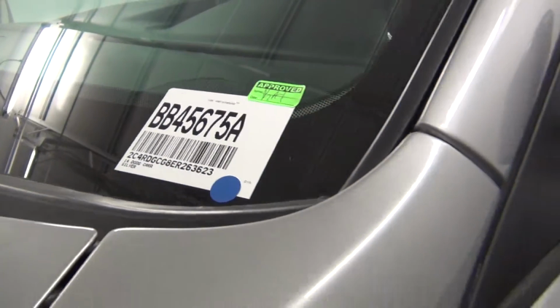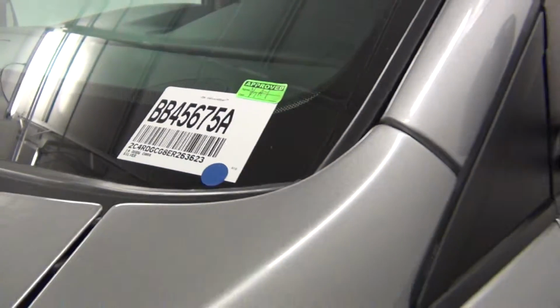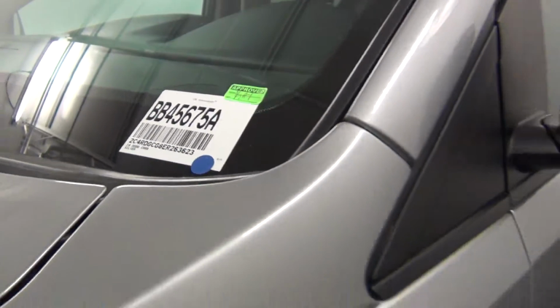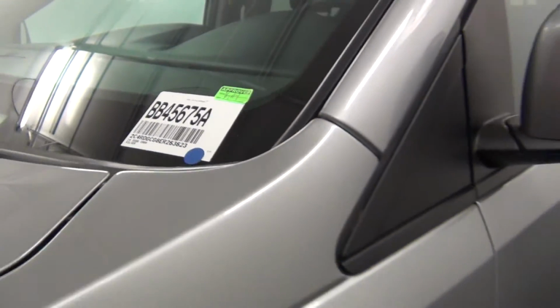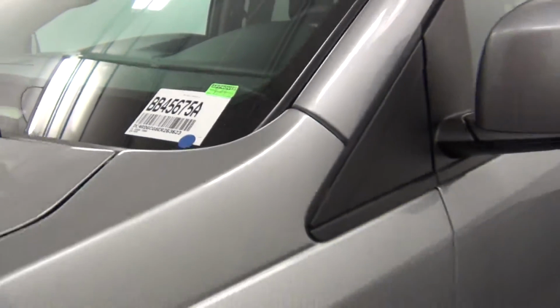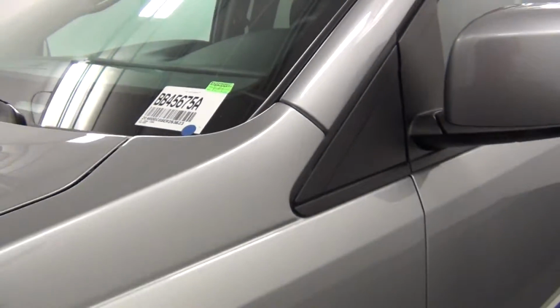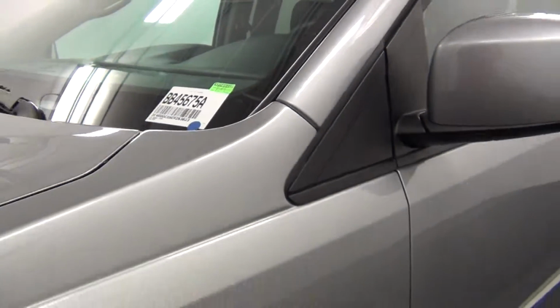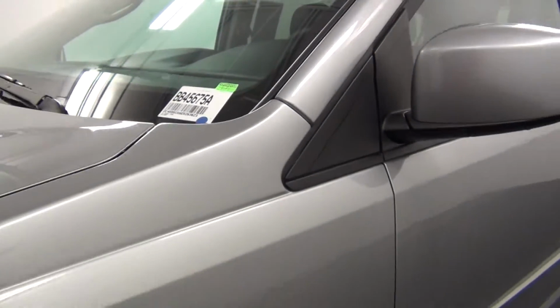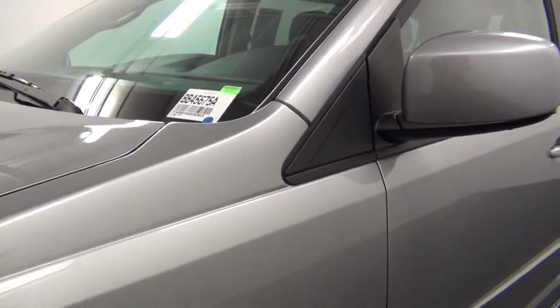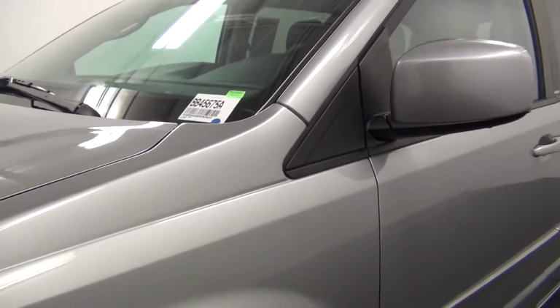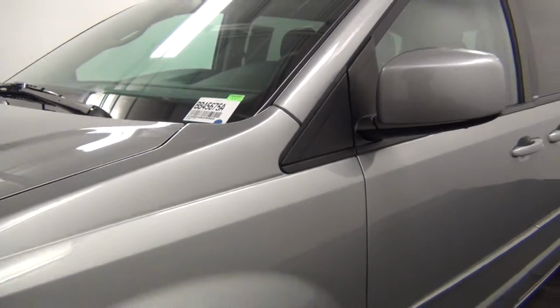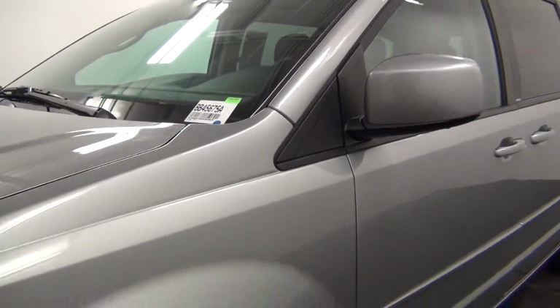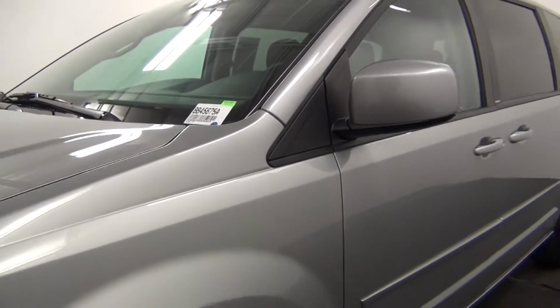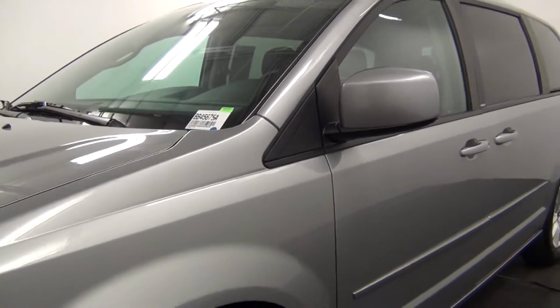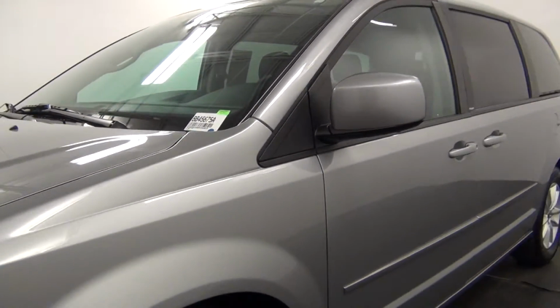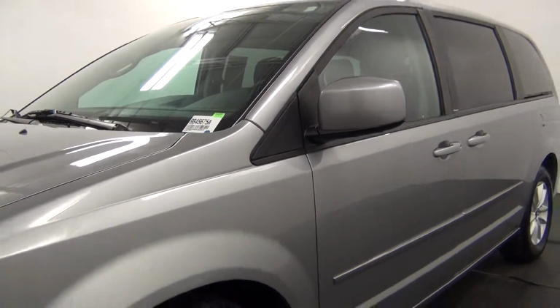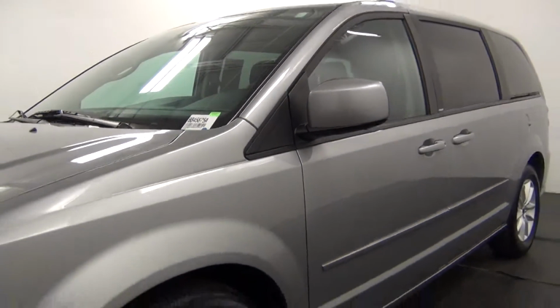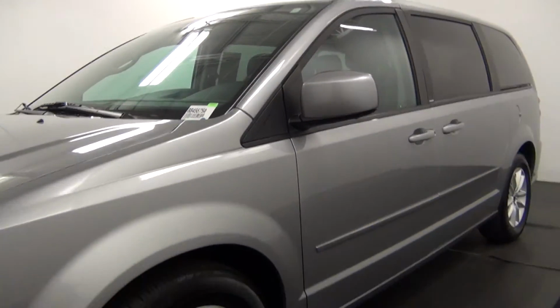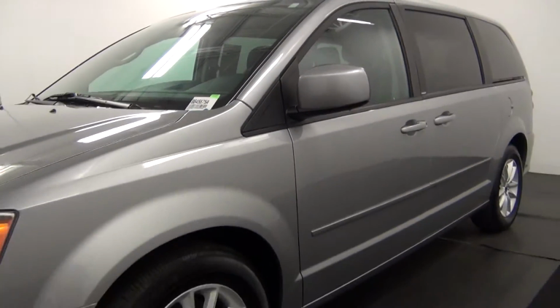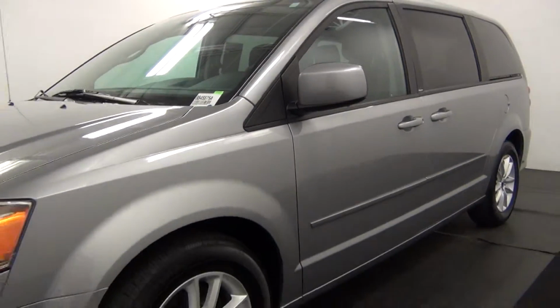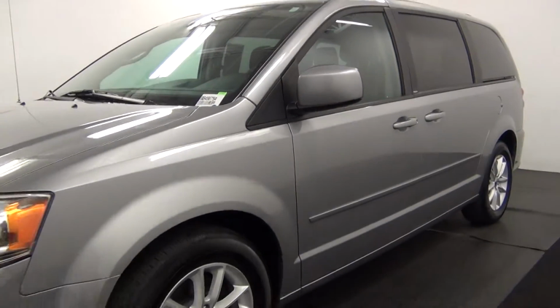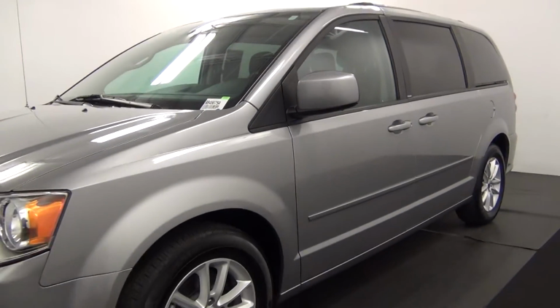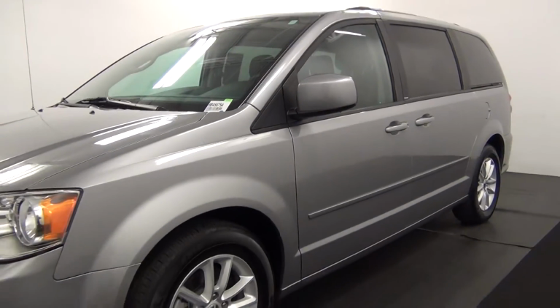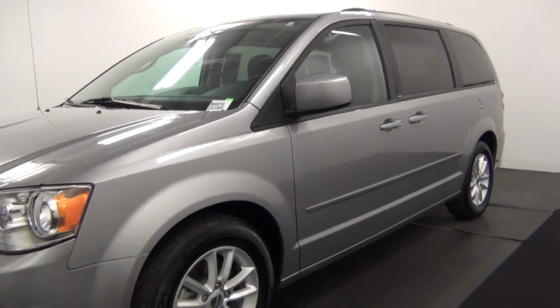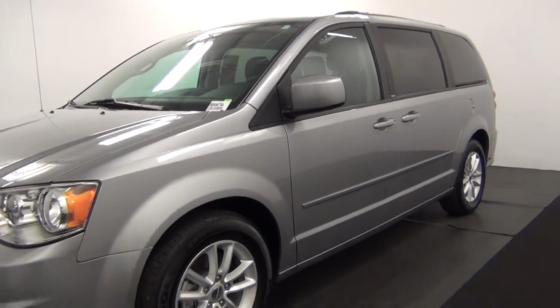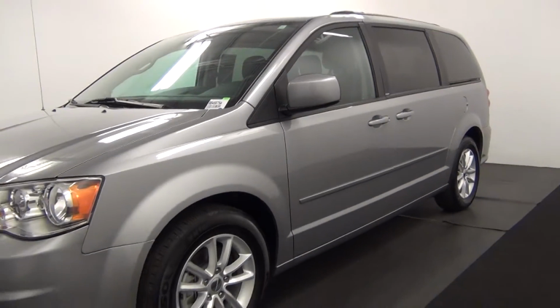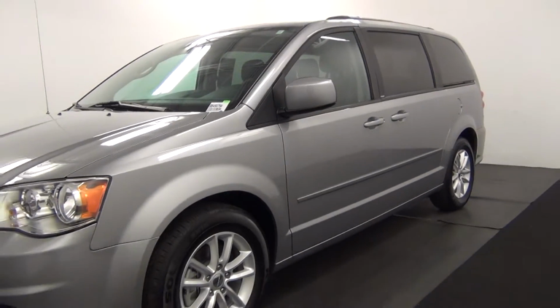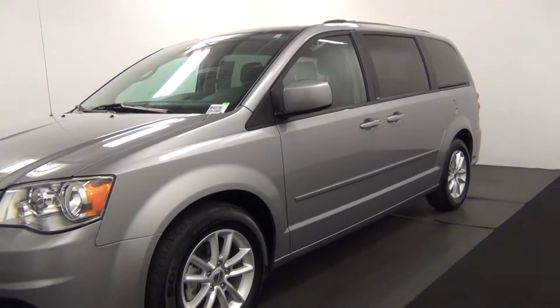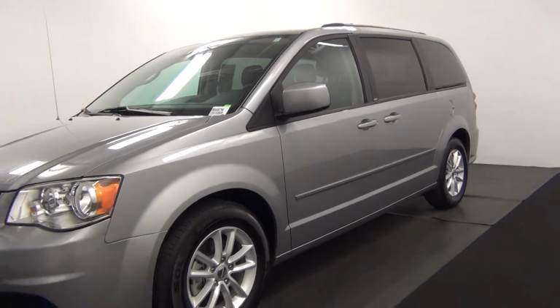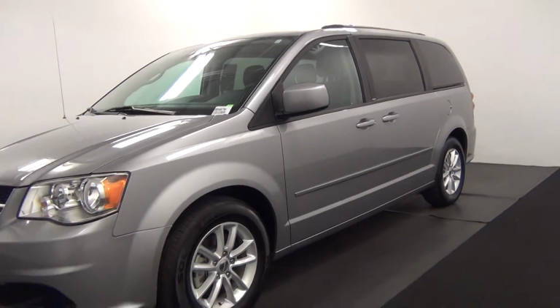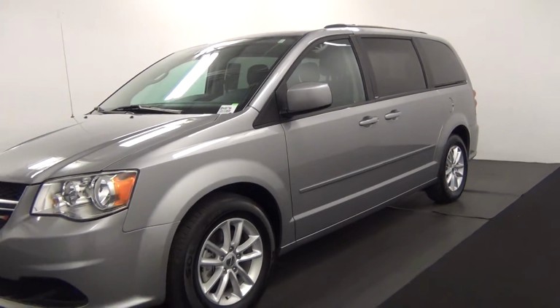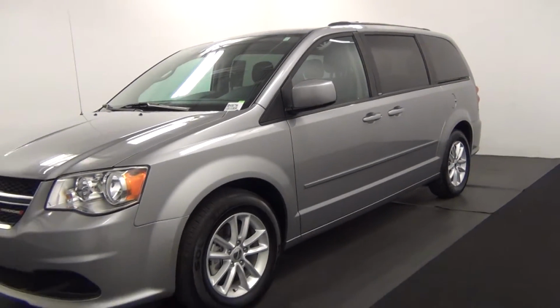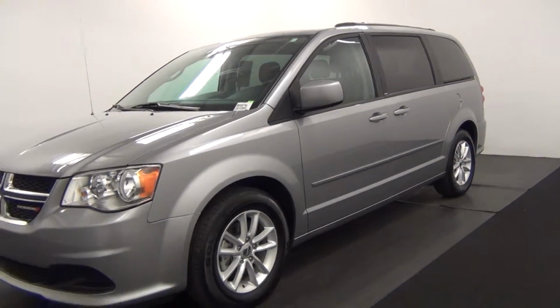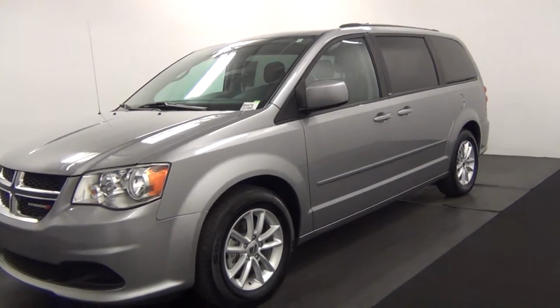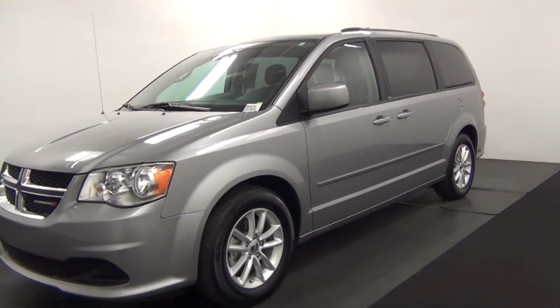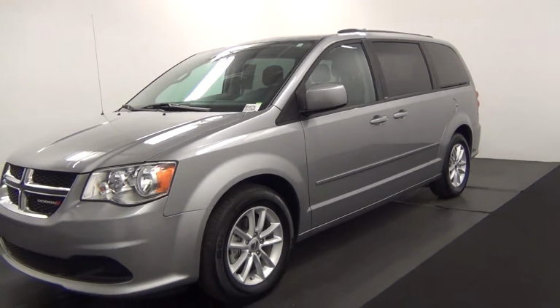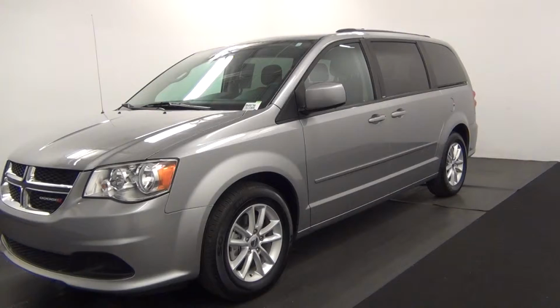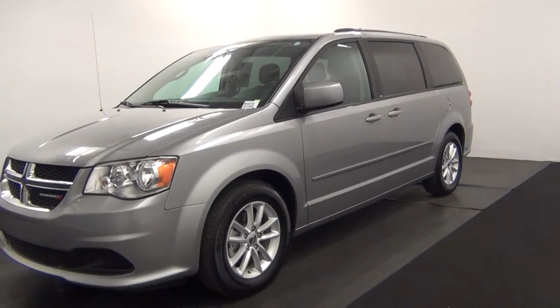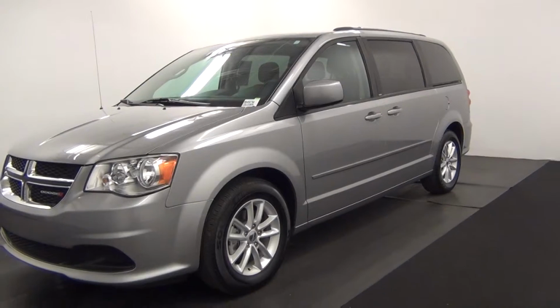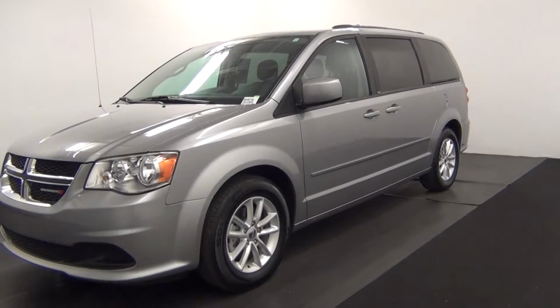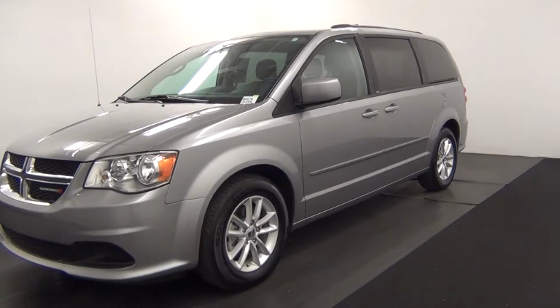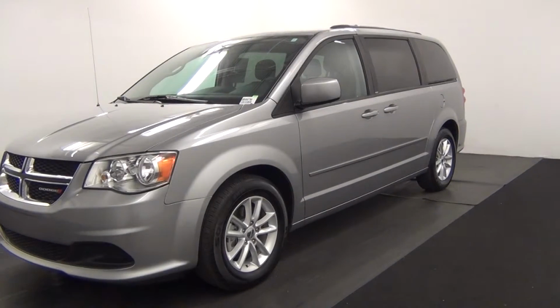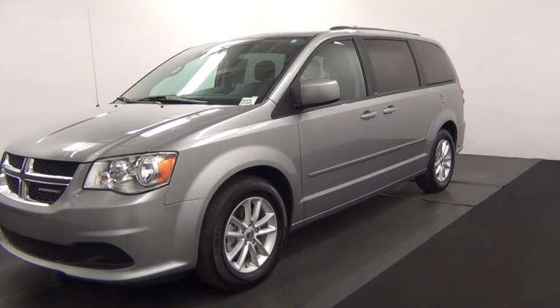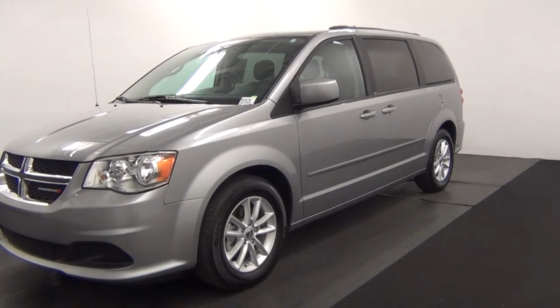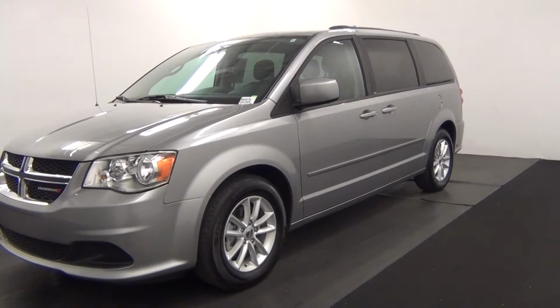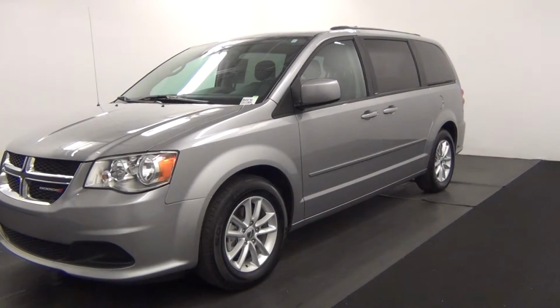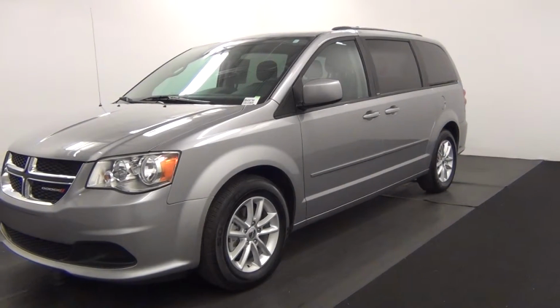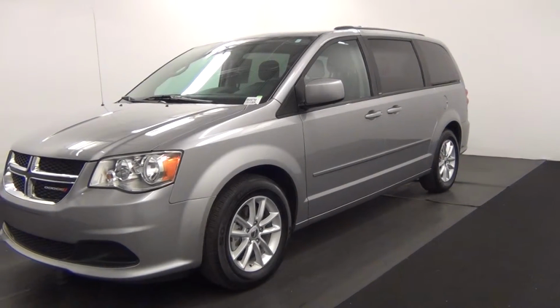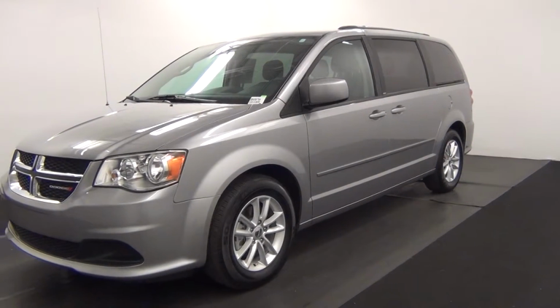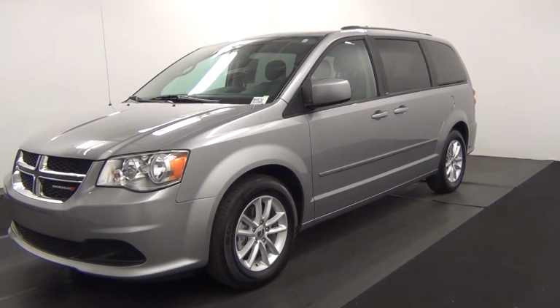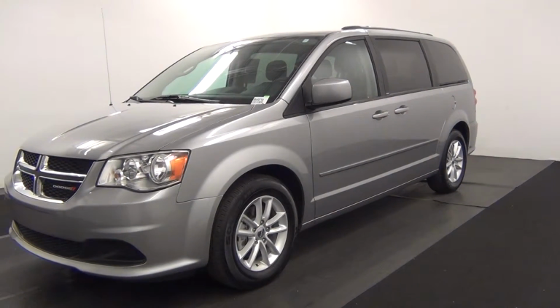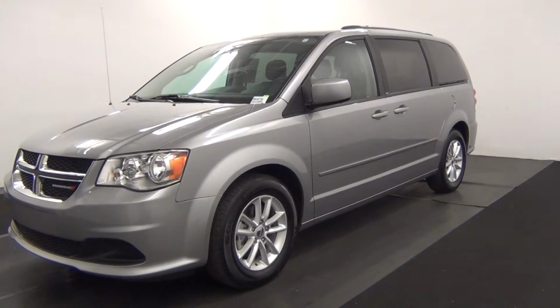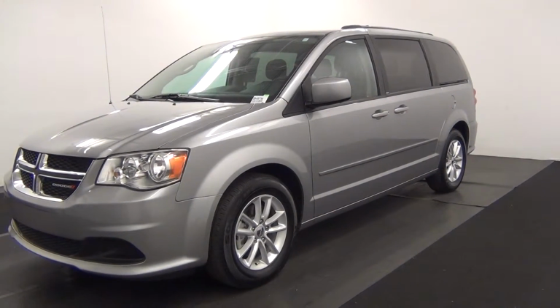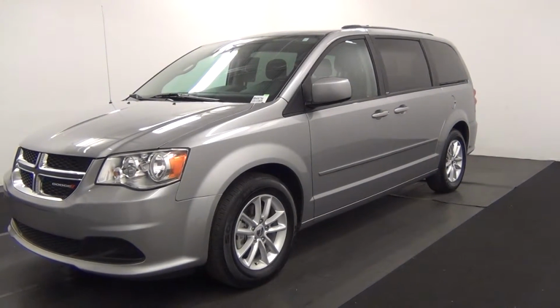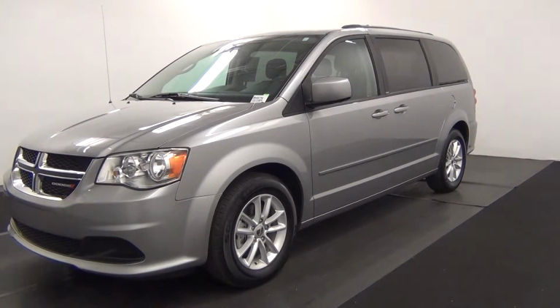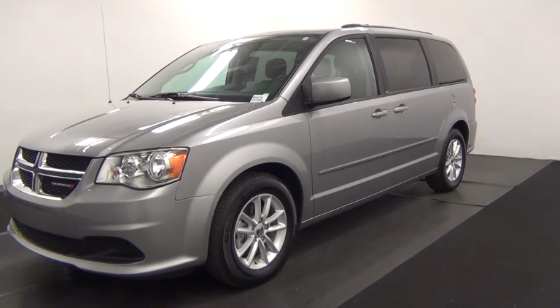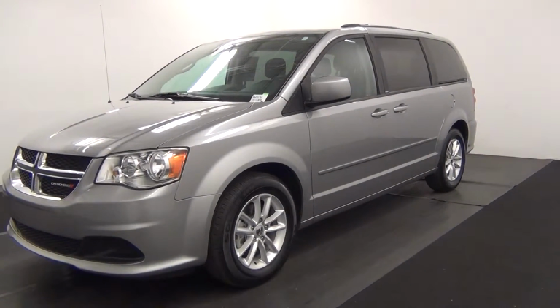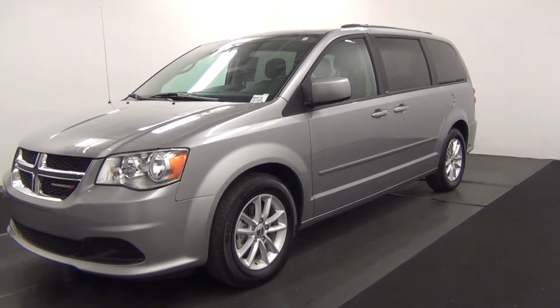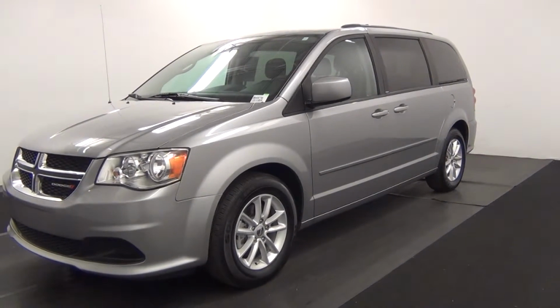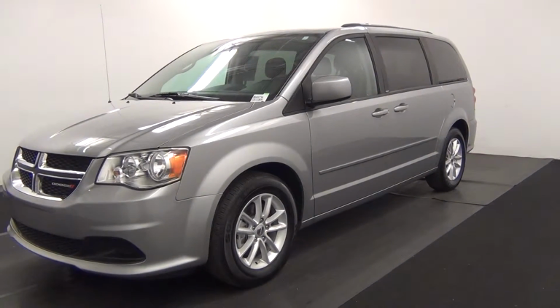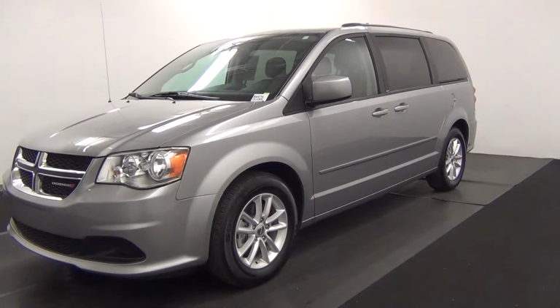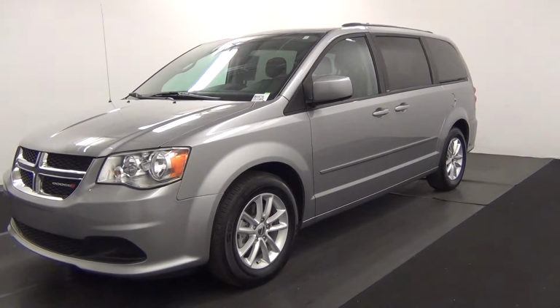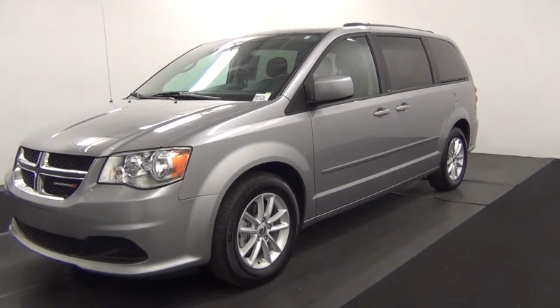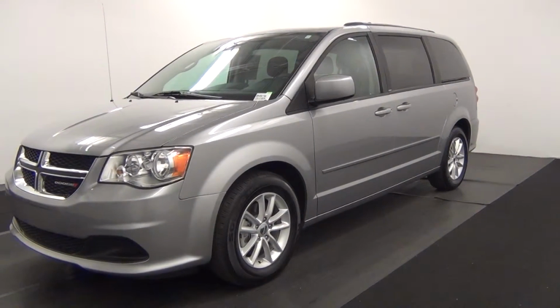Today we'll walk around the 2014 Dodge Caravan, stock number BB45675A.